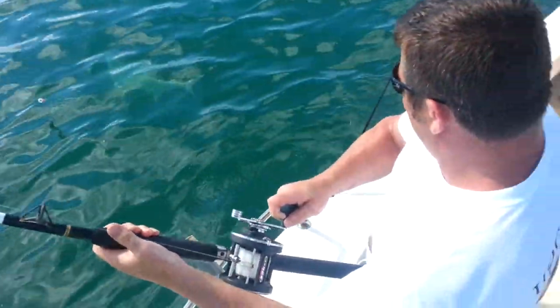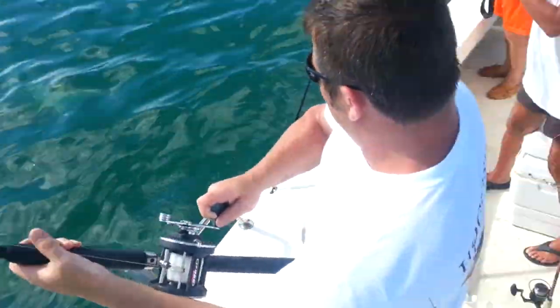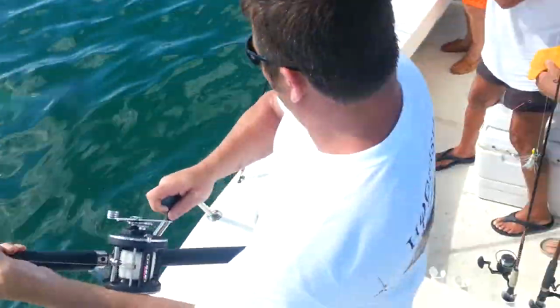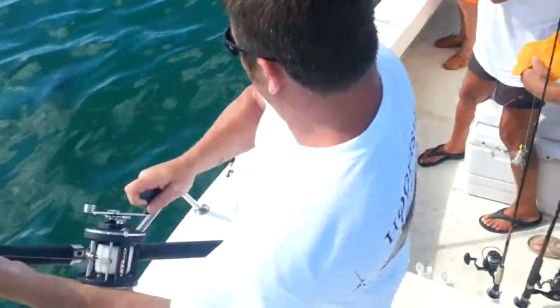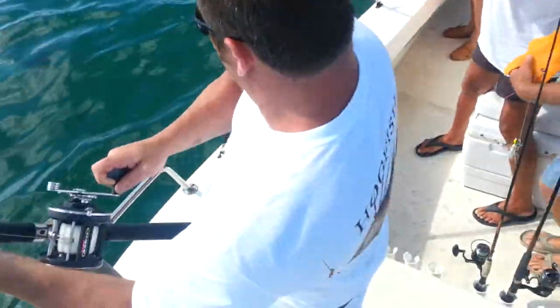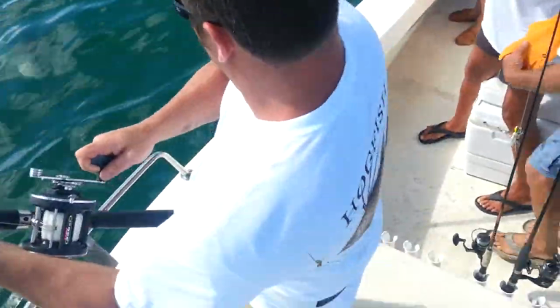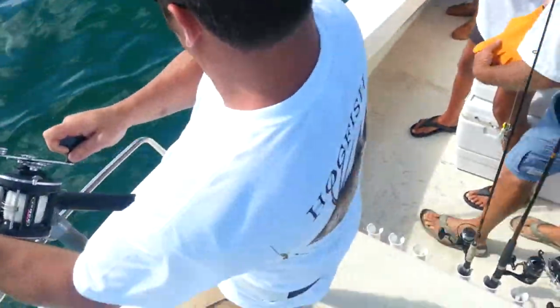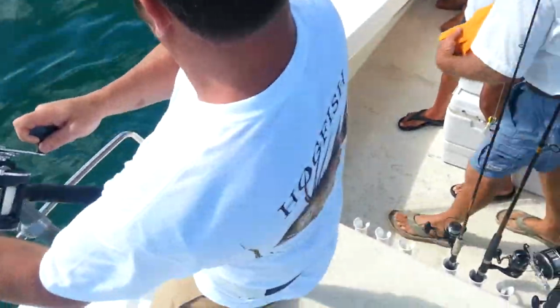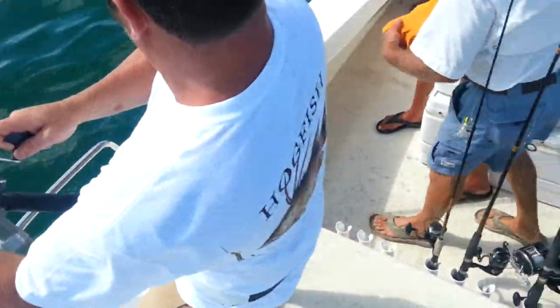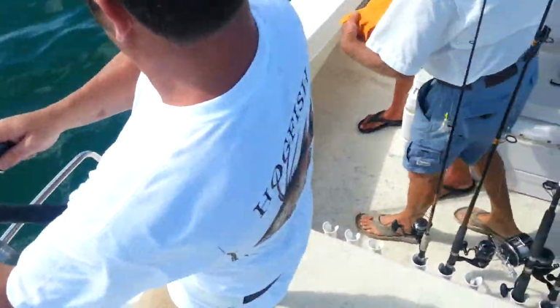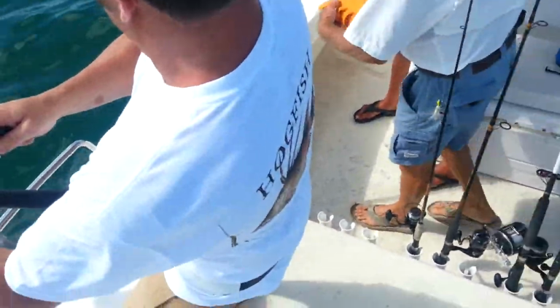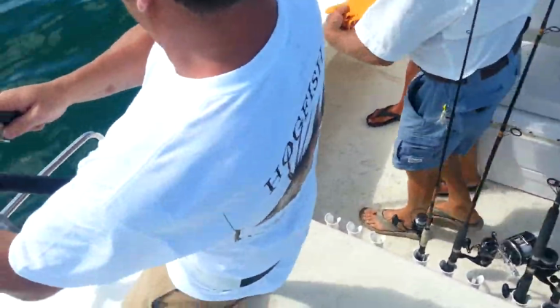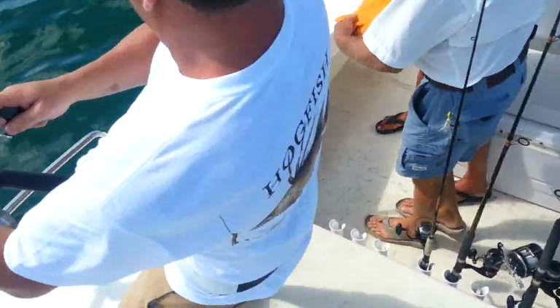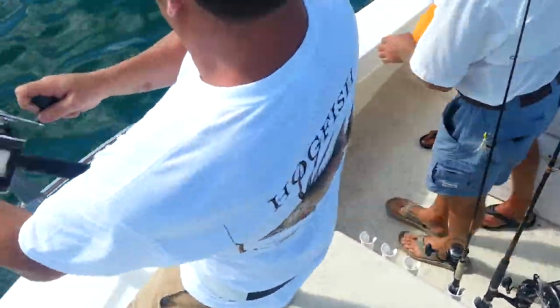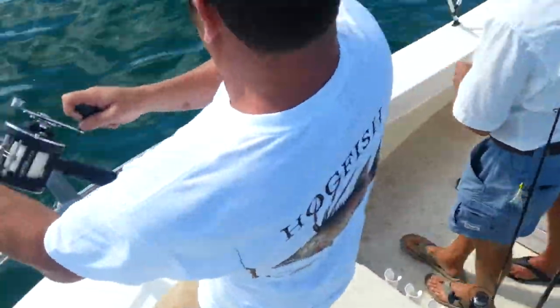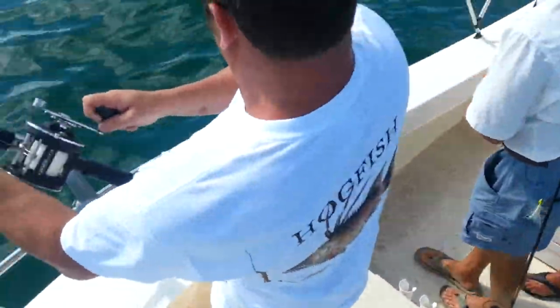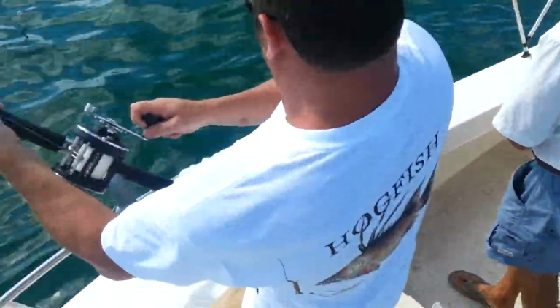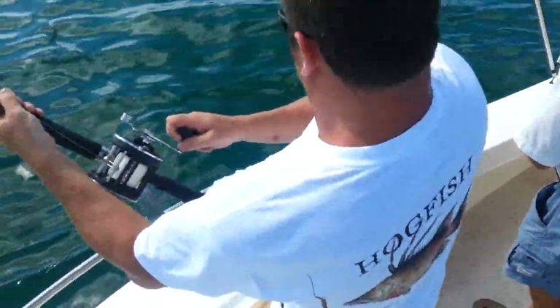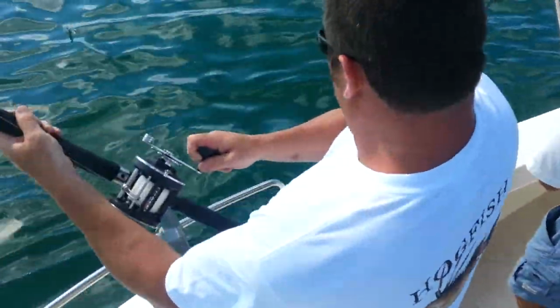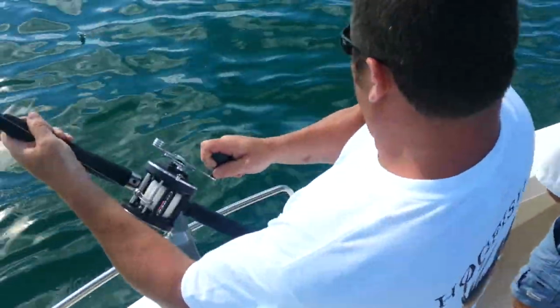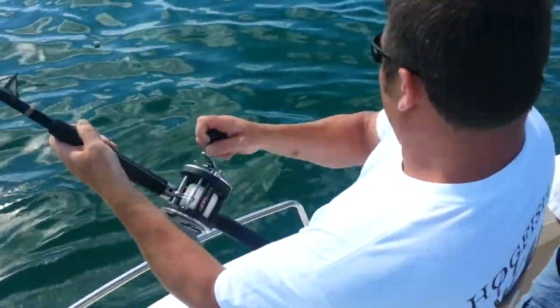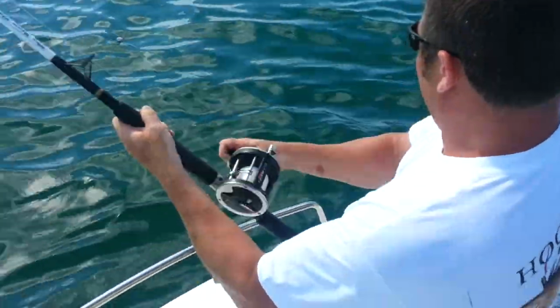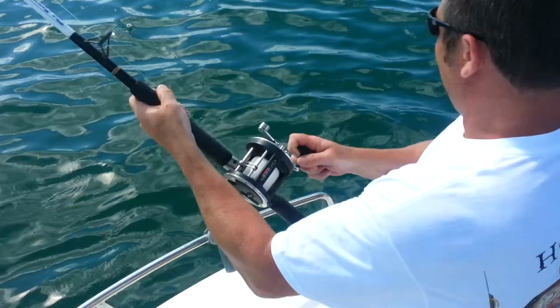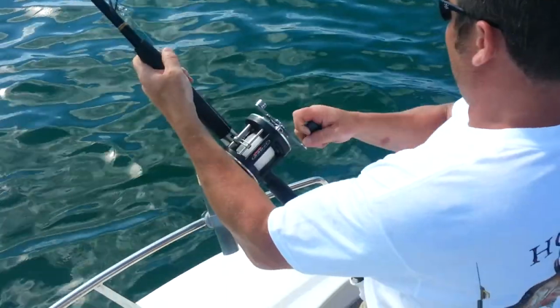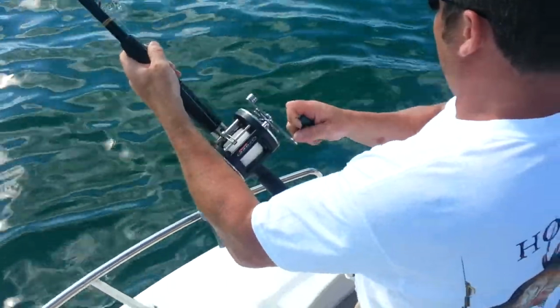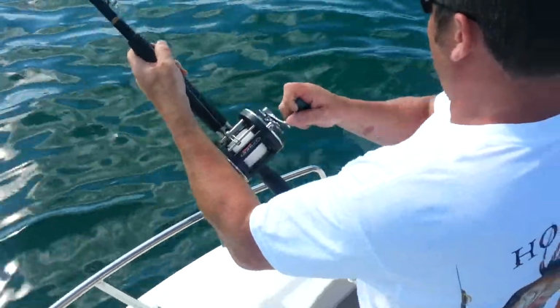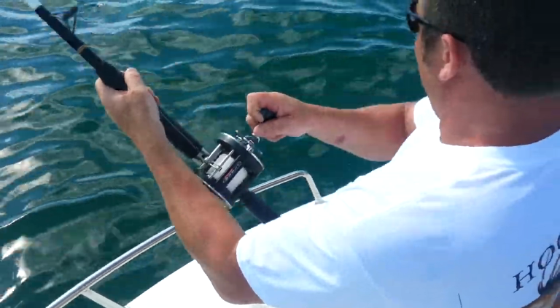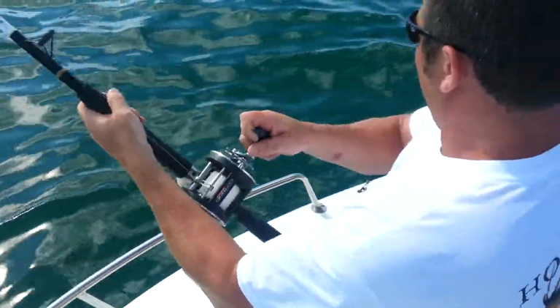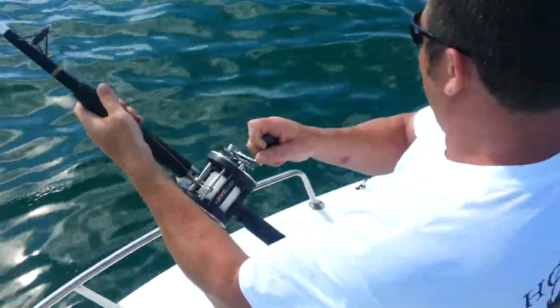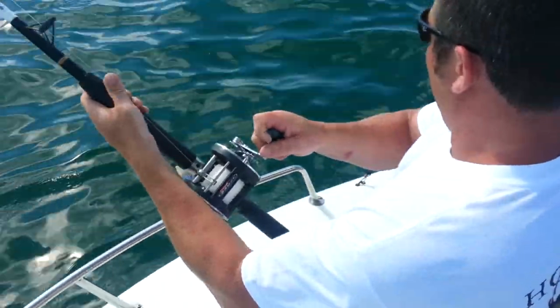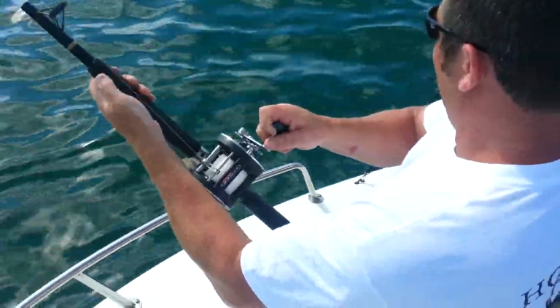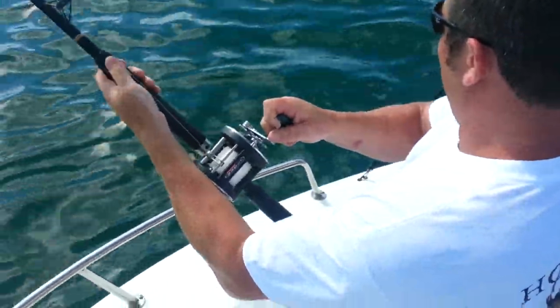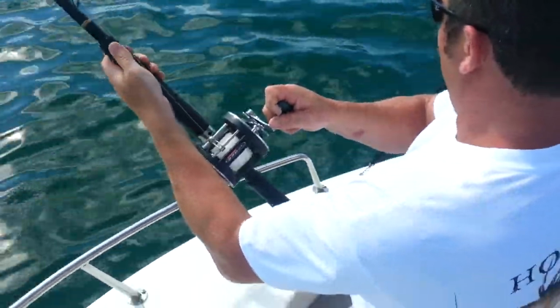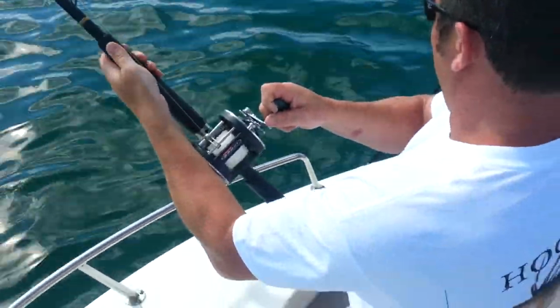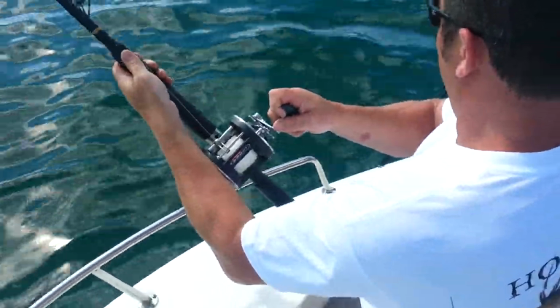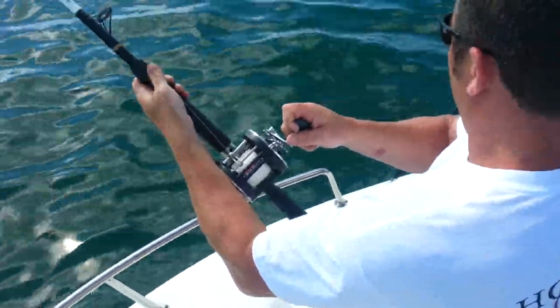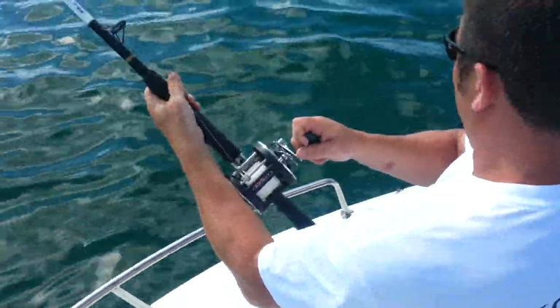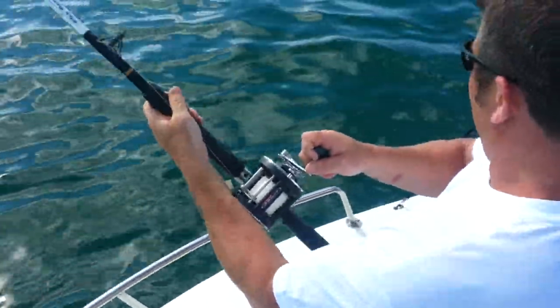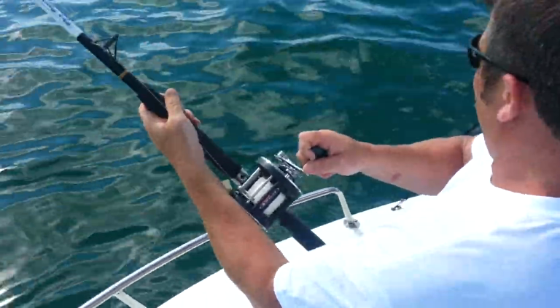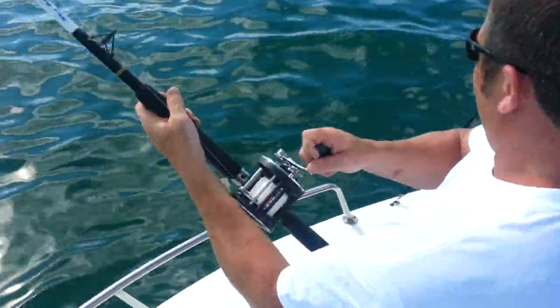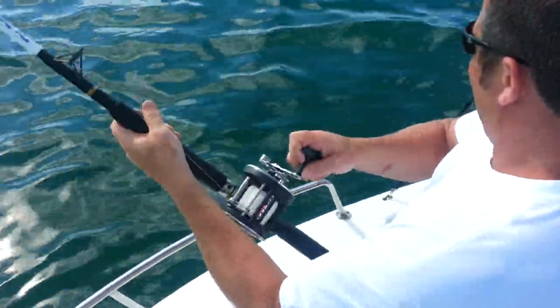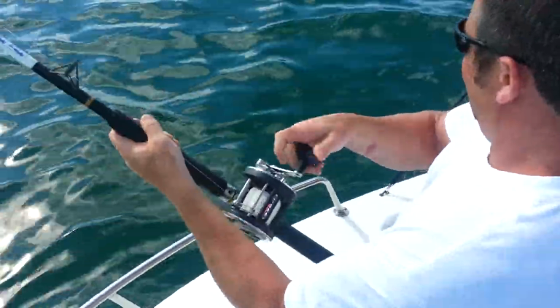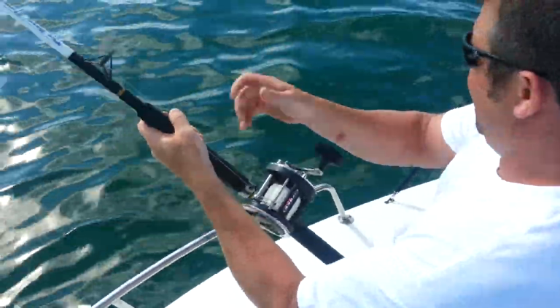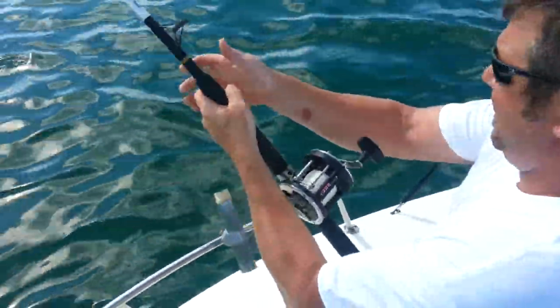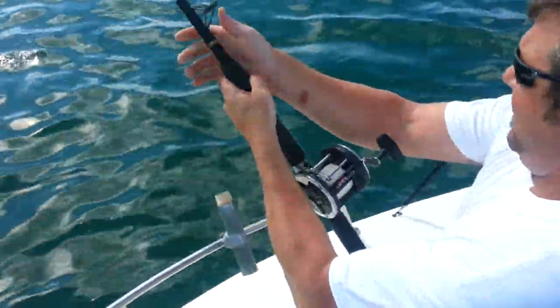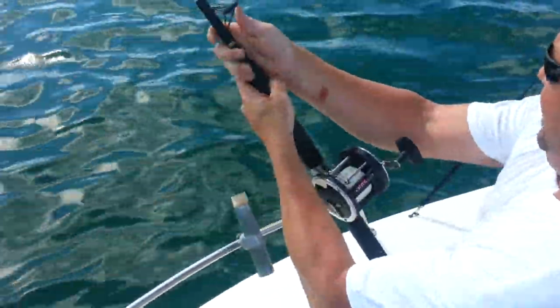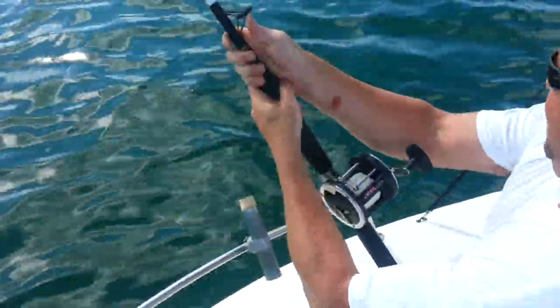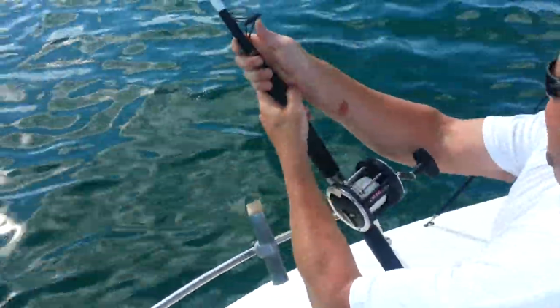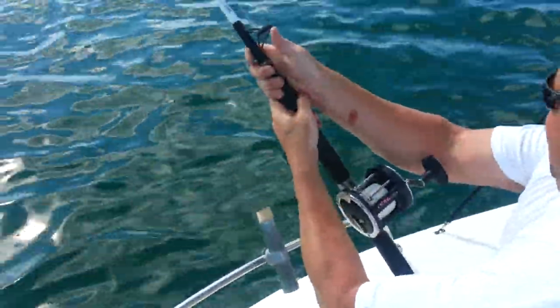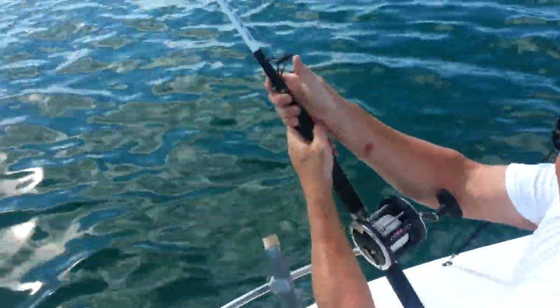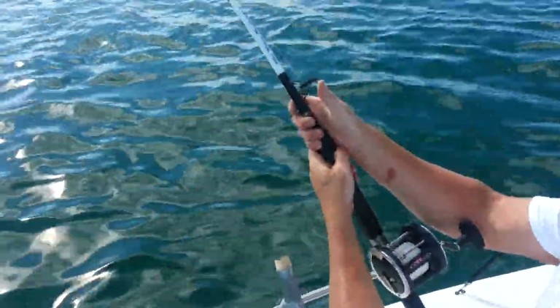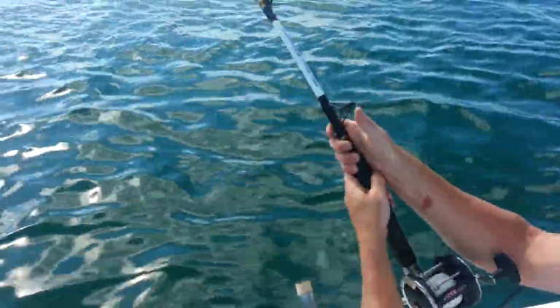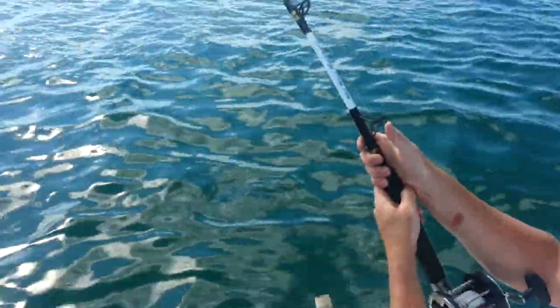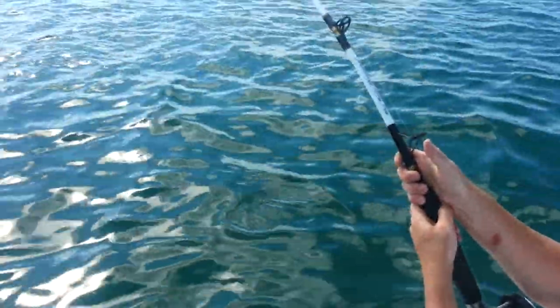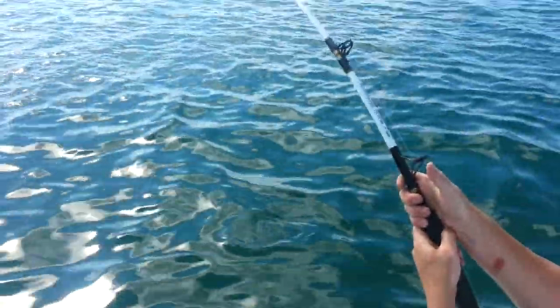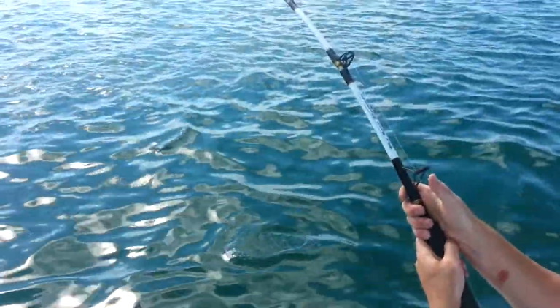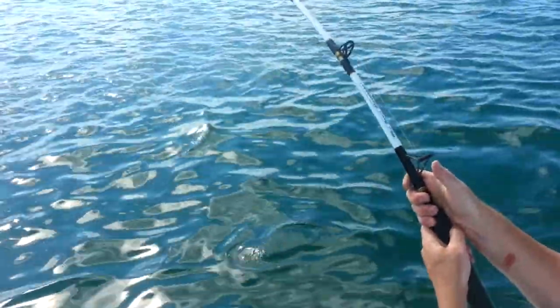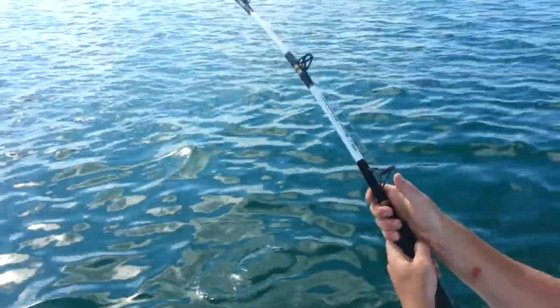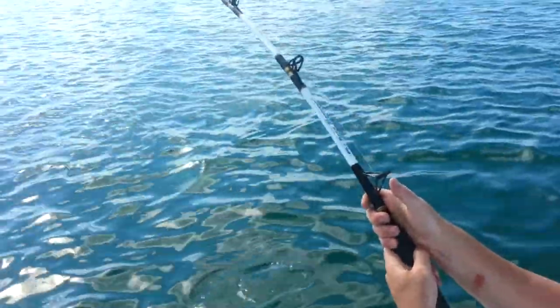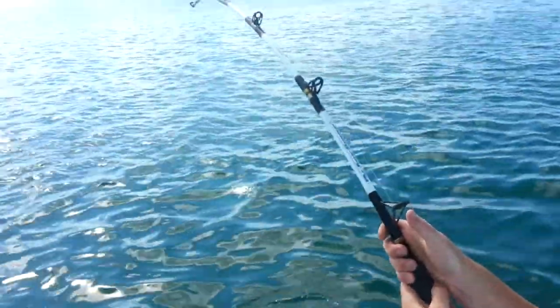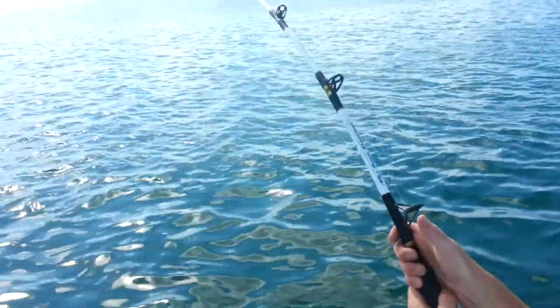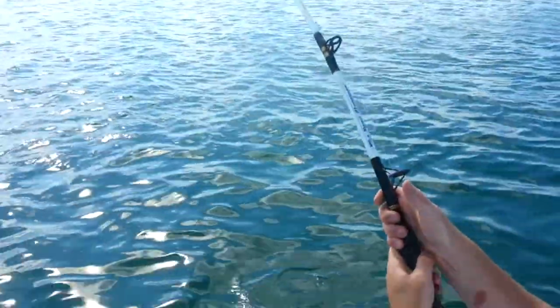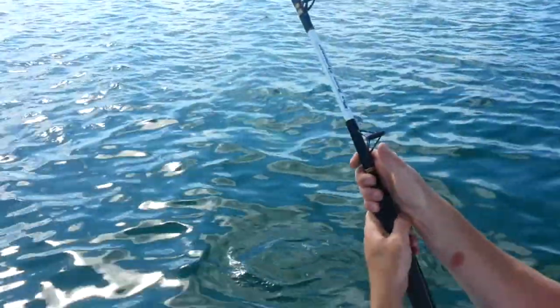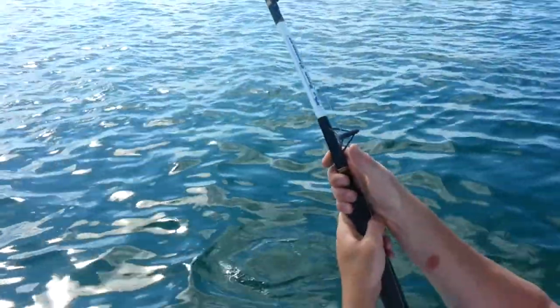I'm right behind you. As soon as one of us touches the lead, it's gone. And after that, we just want to get some pictures of the camera.